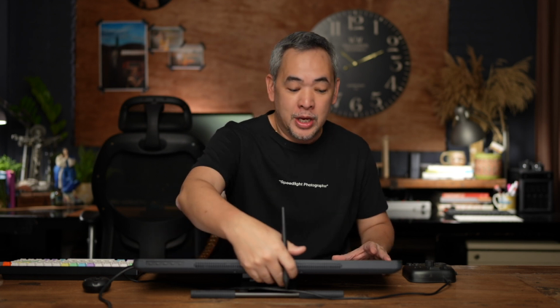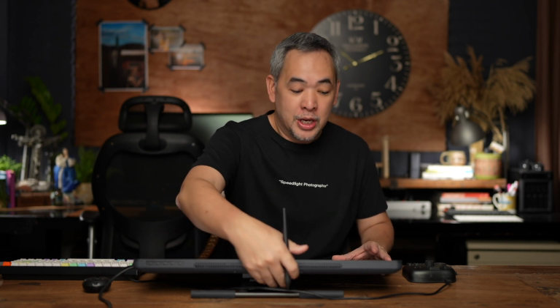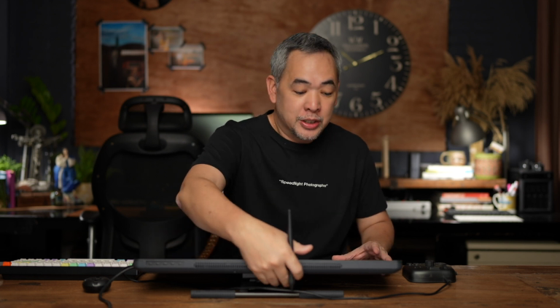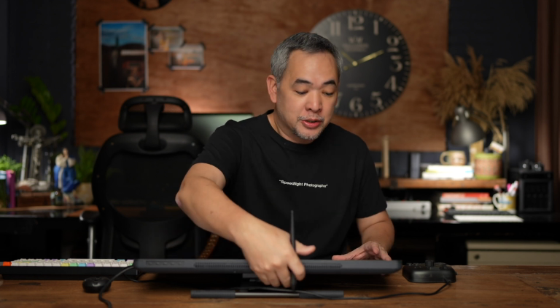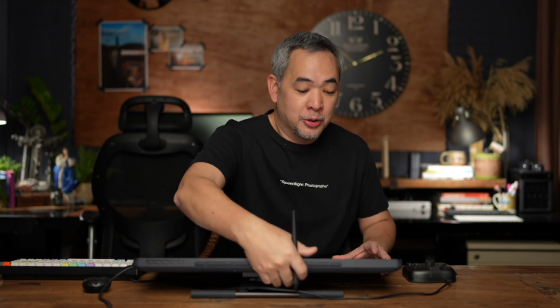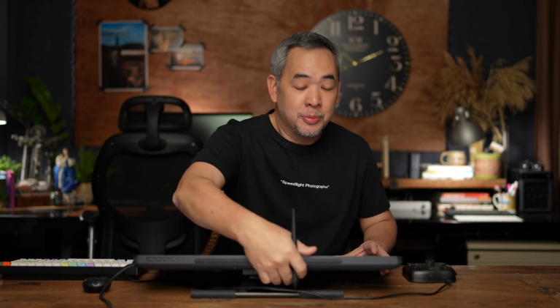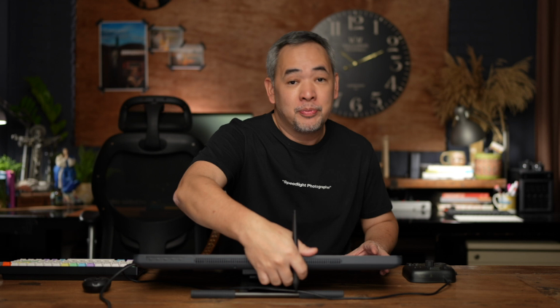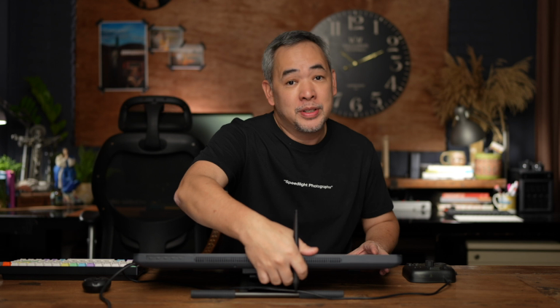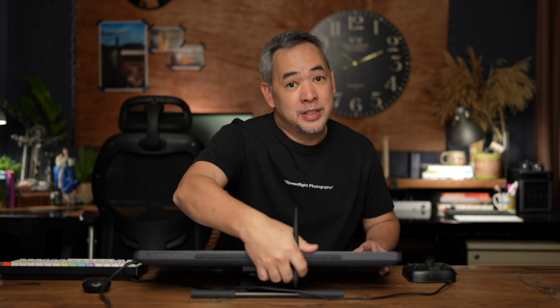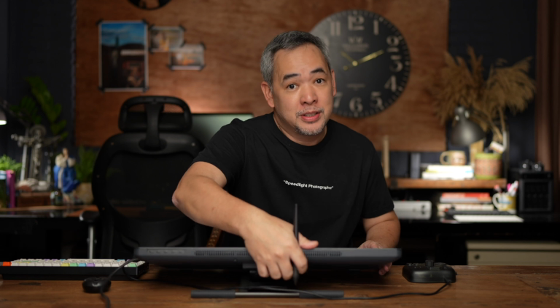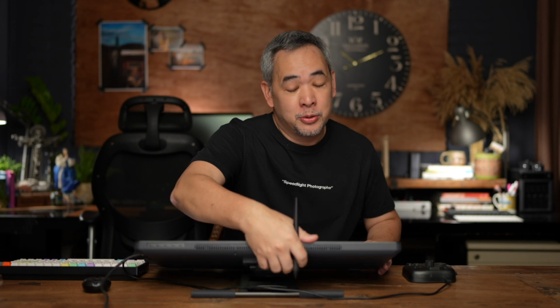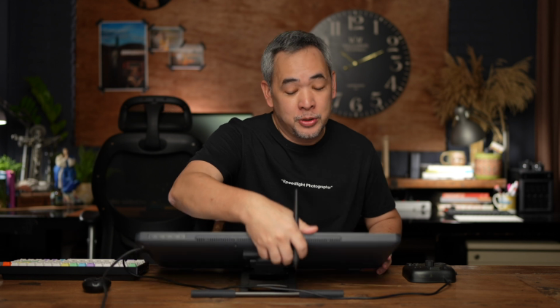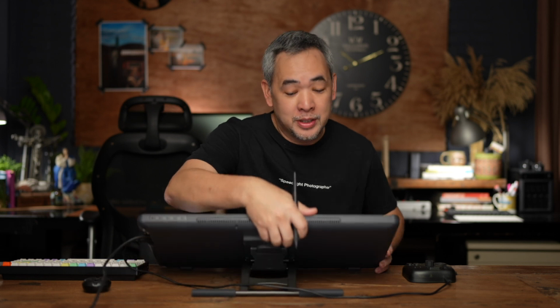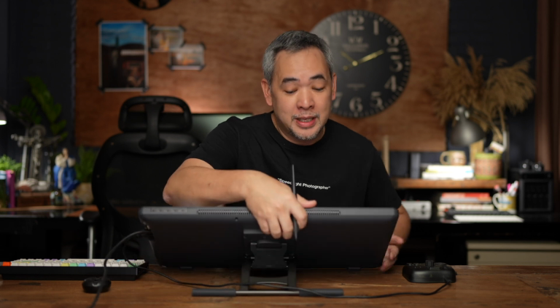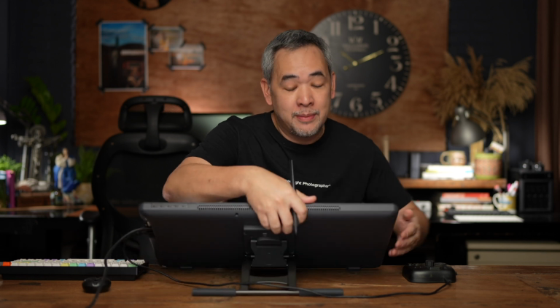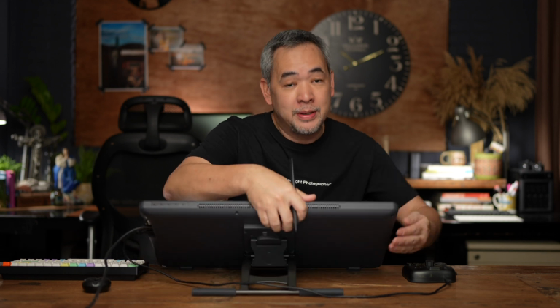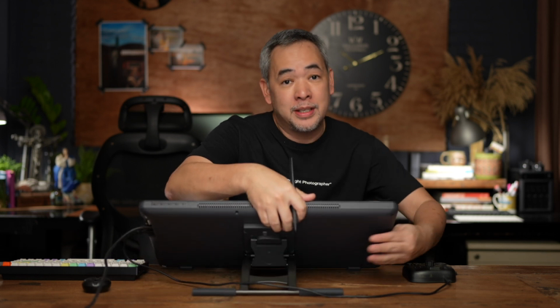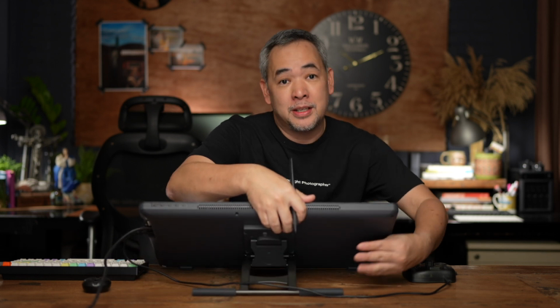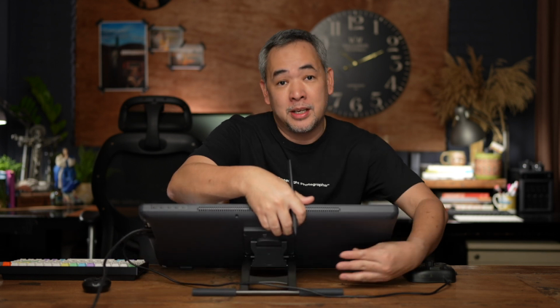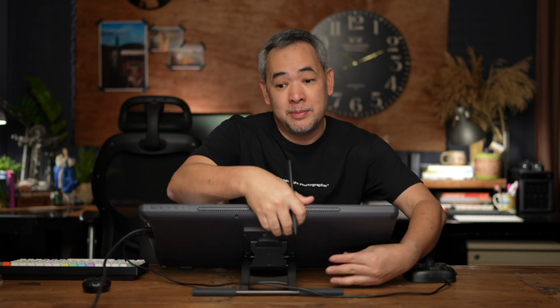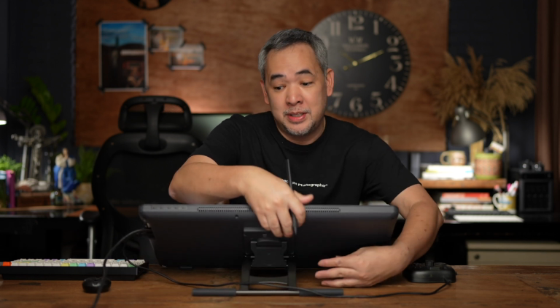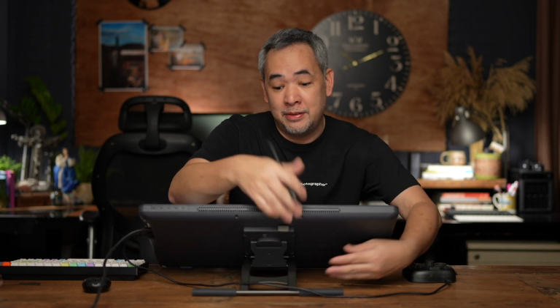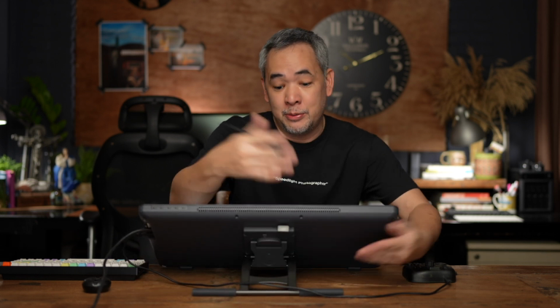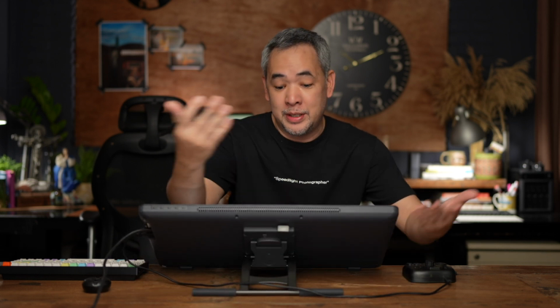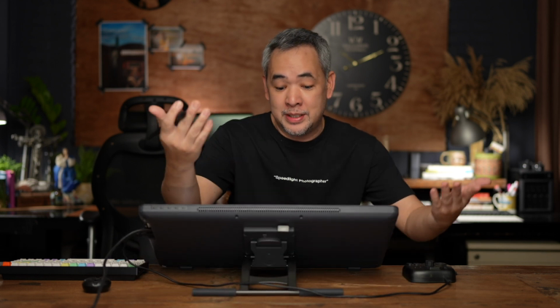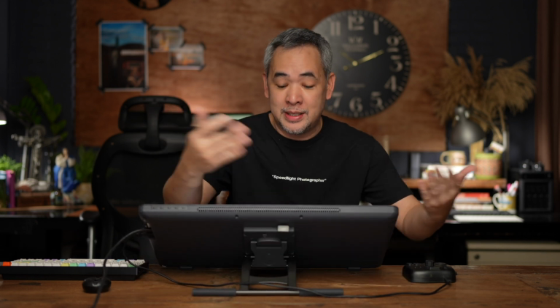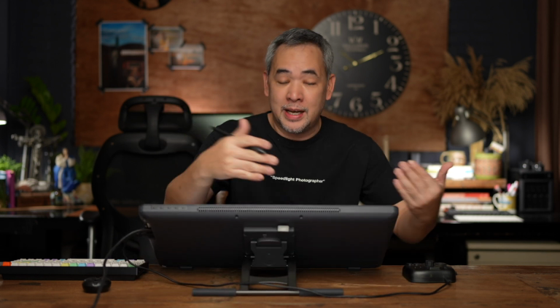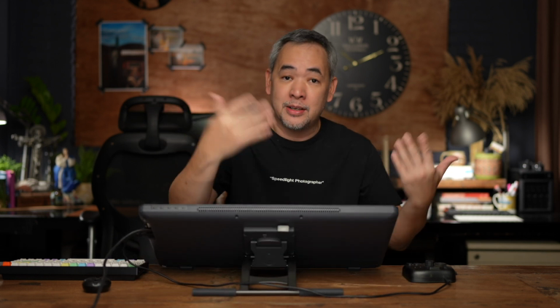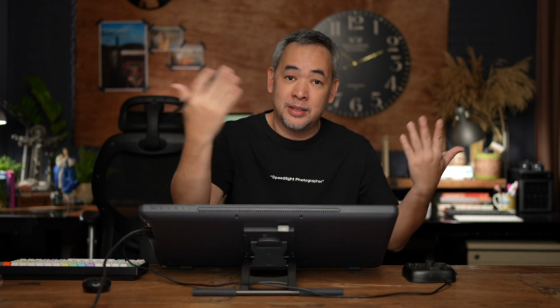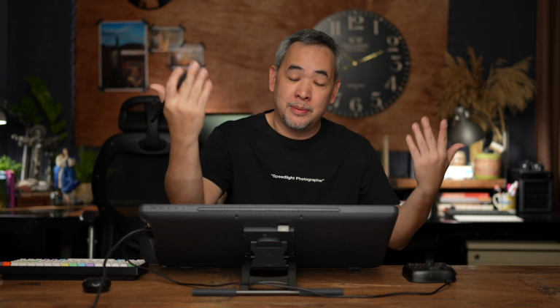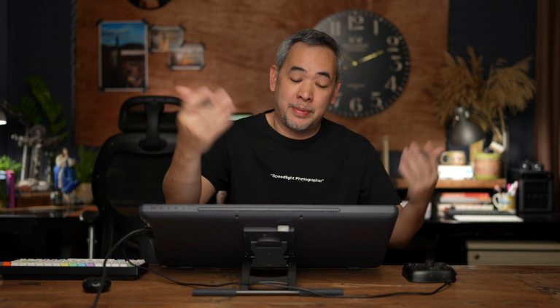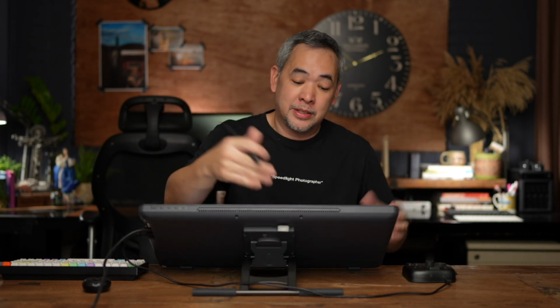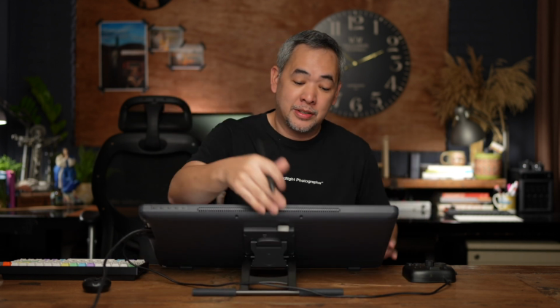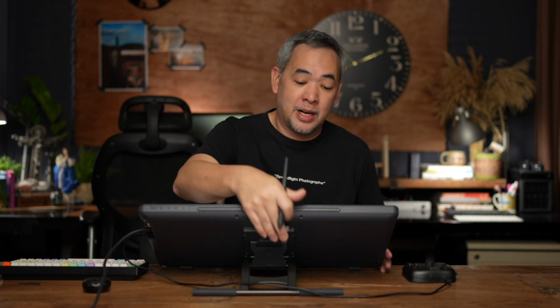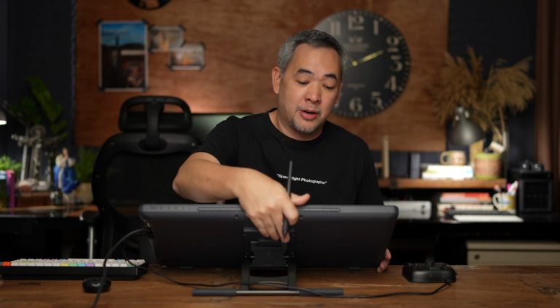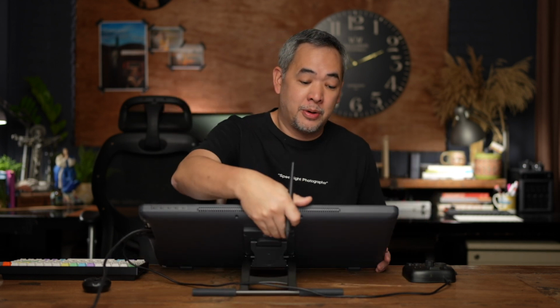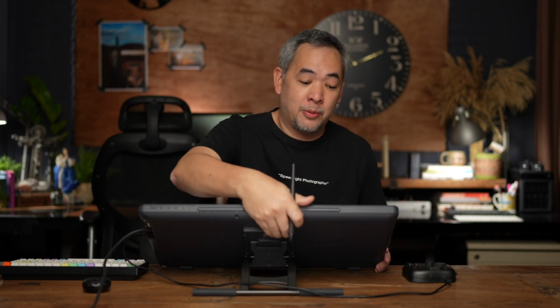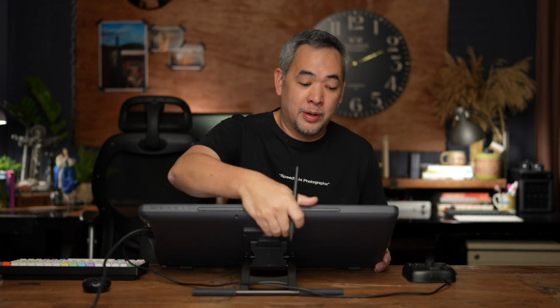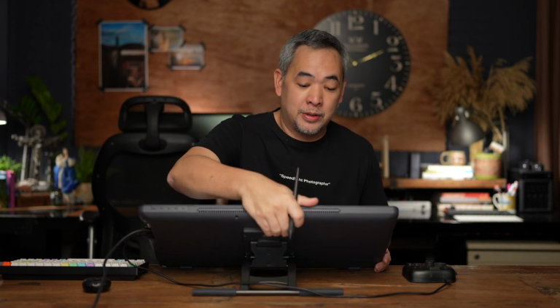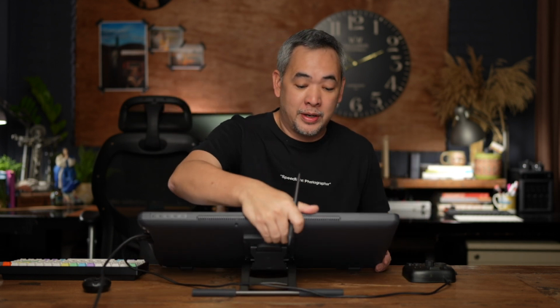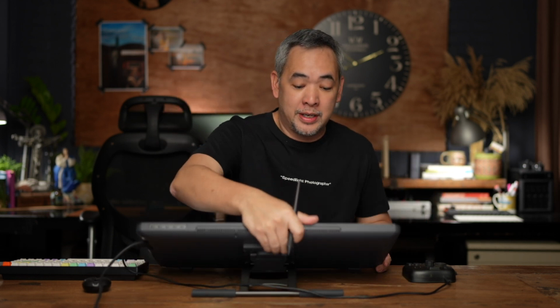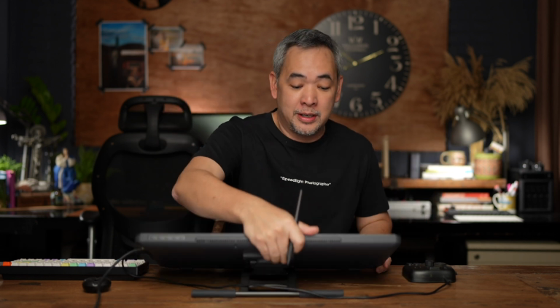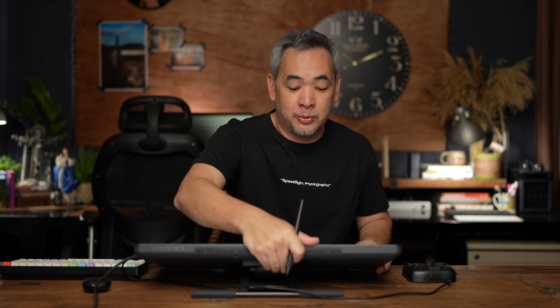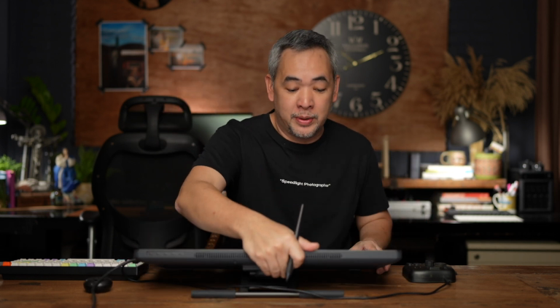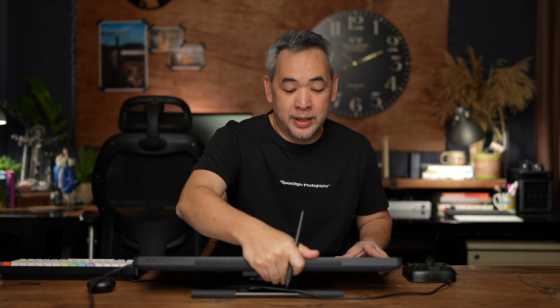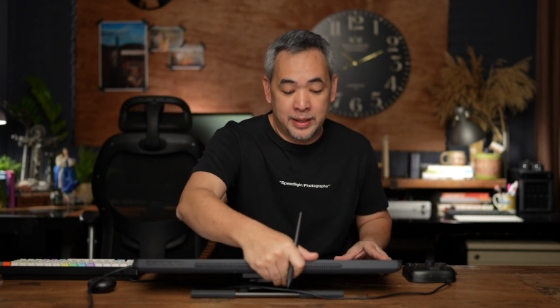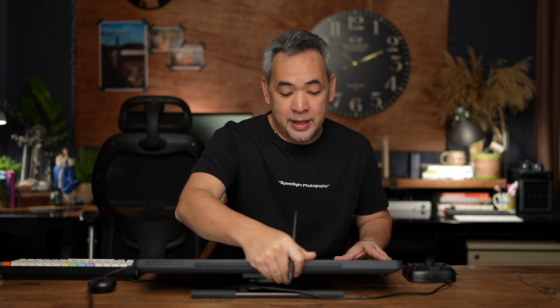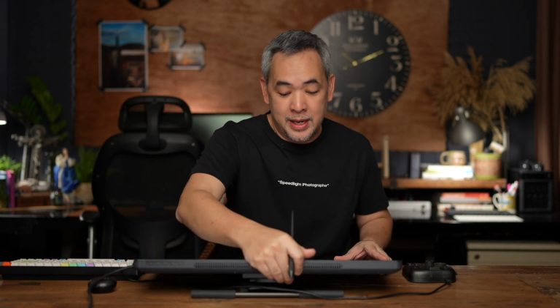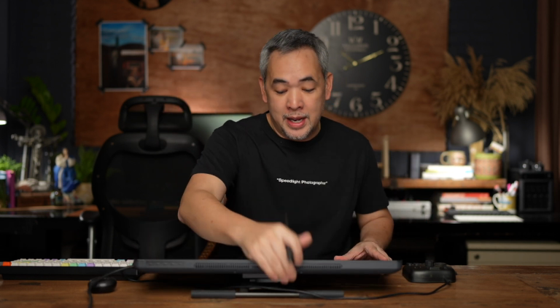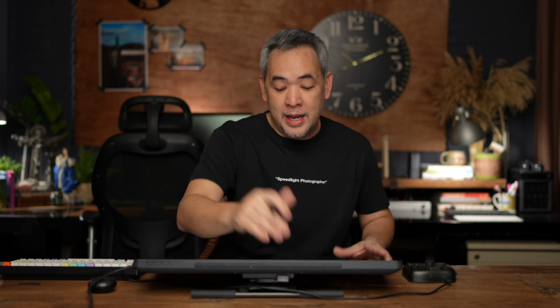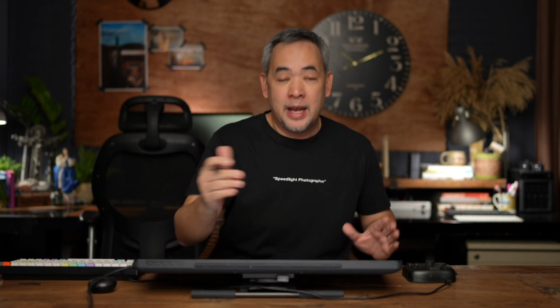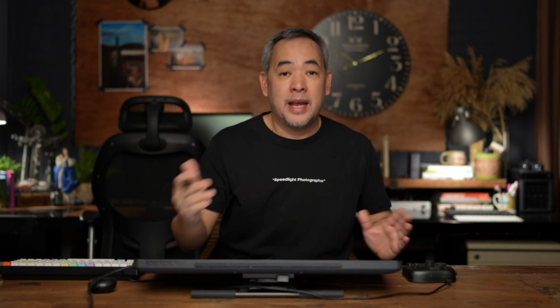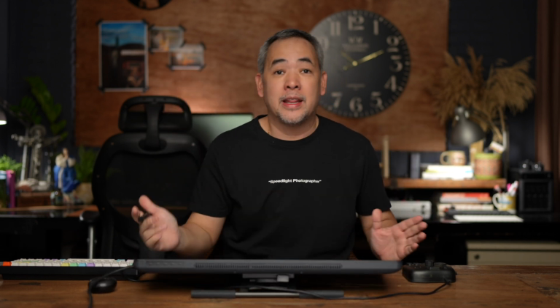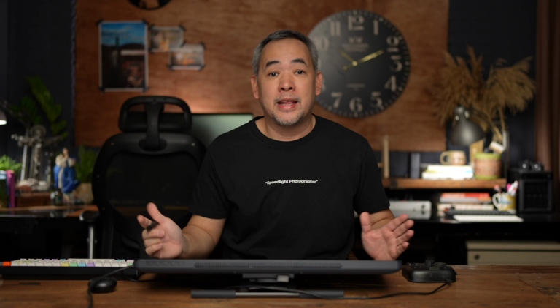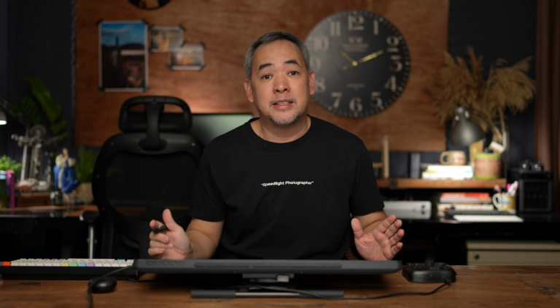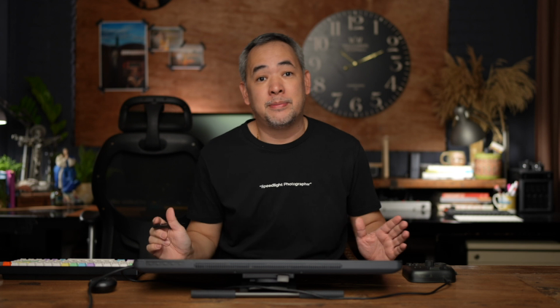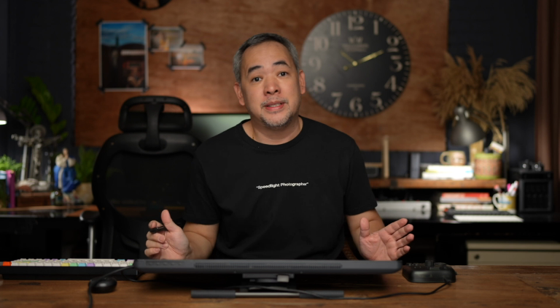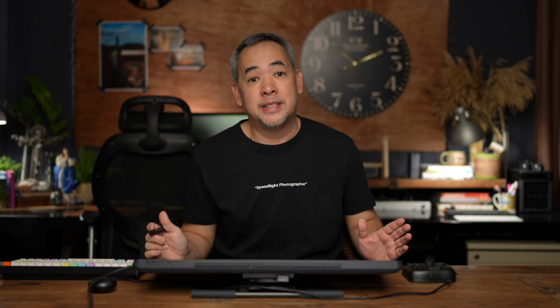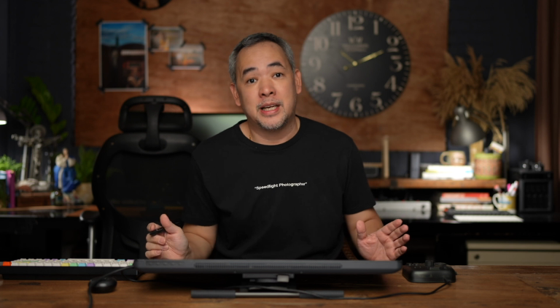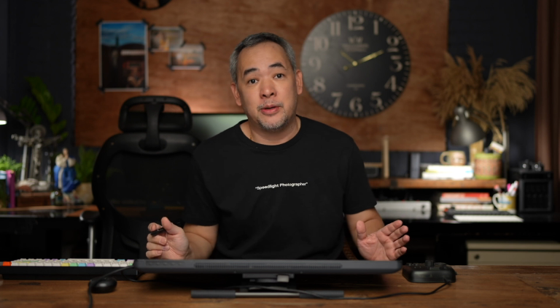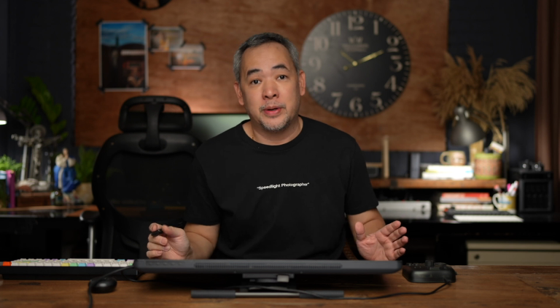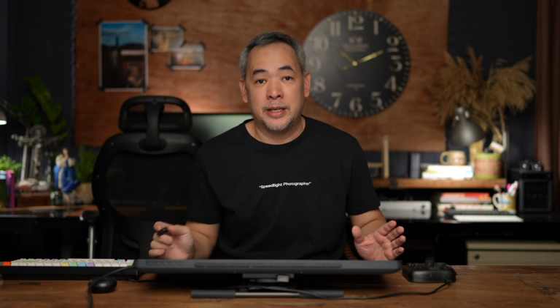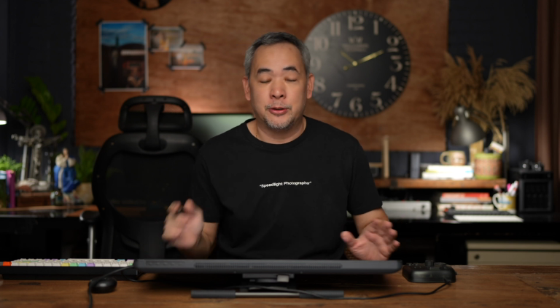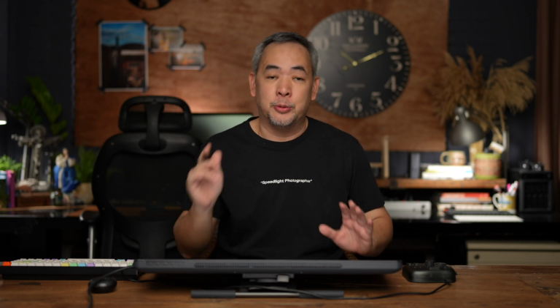So this is the Huion tablet. It comes even with a stand — it depends on how I want to edit with it, and that's basically what I do.